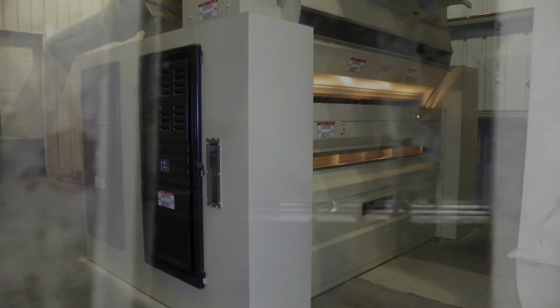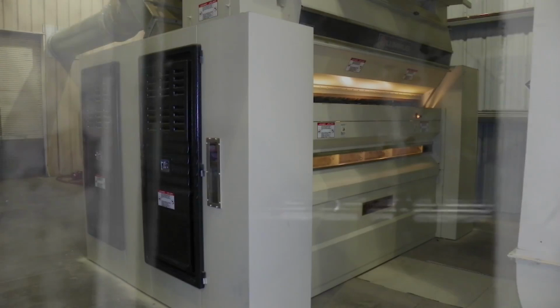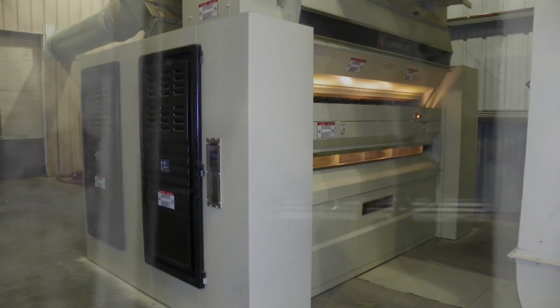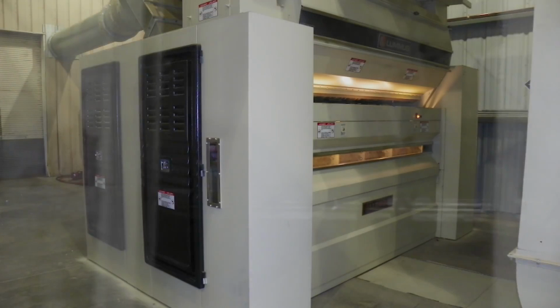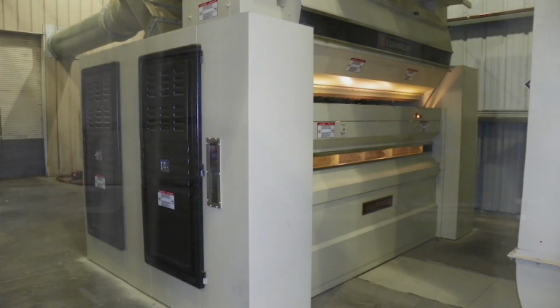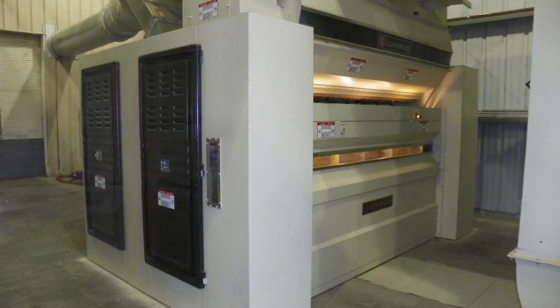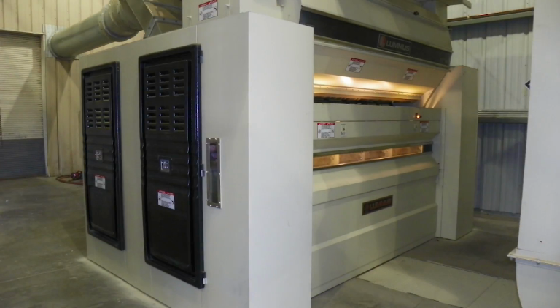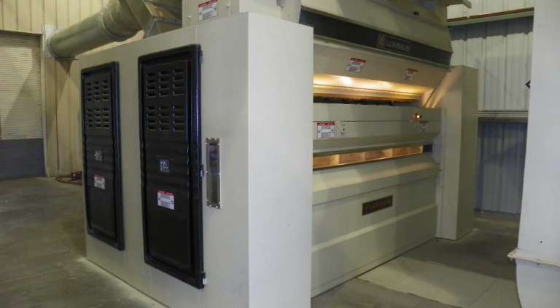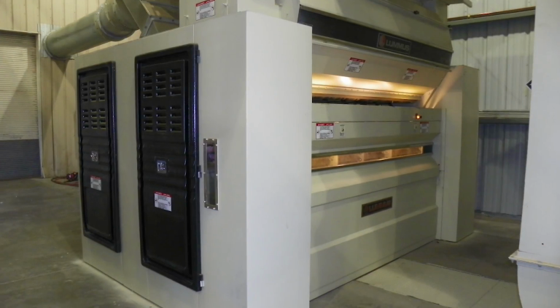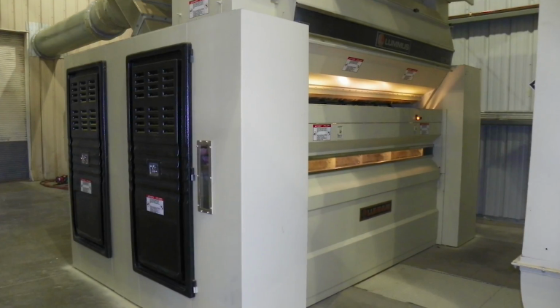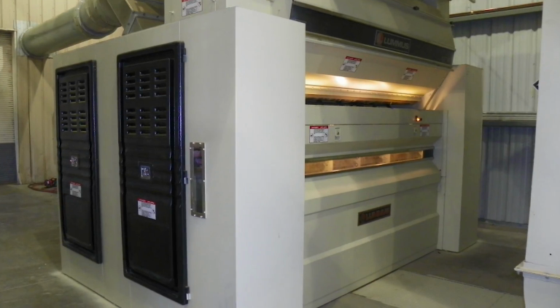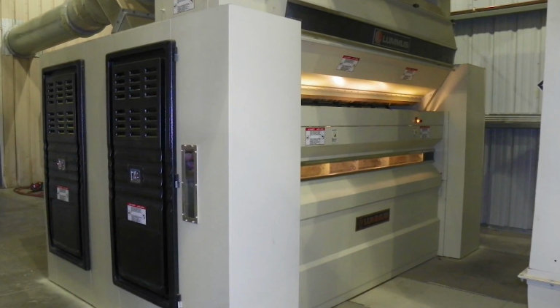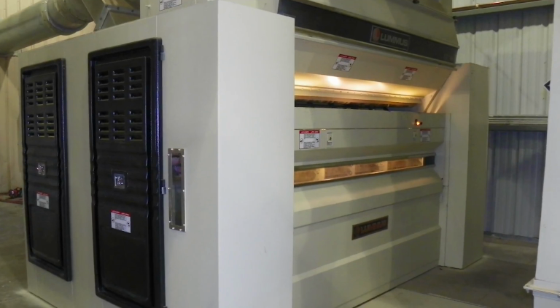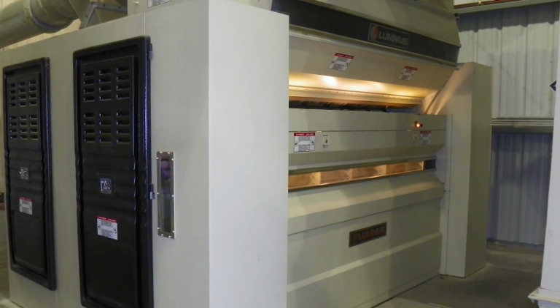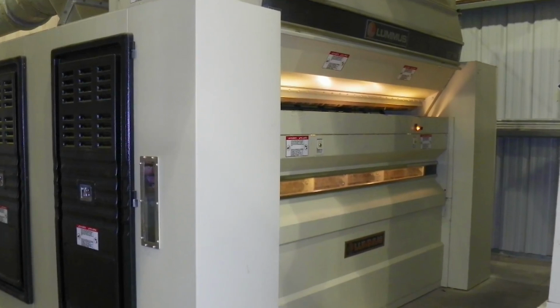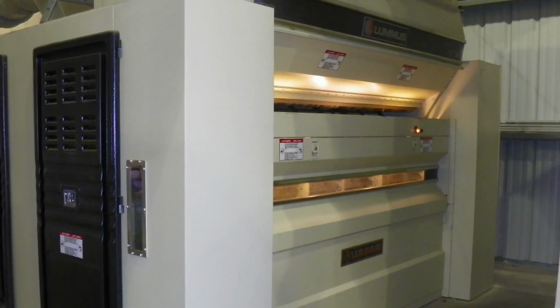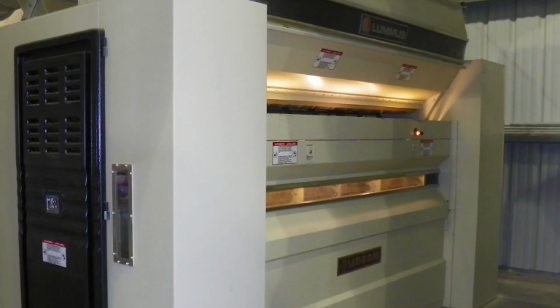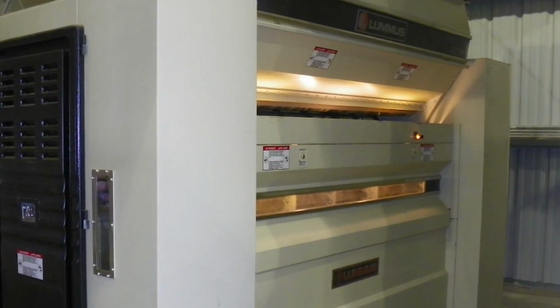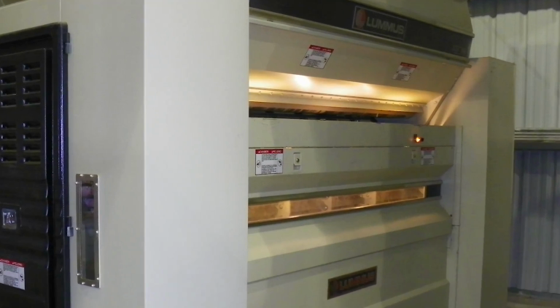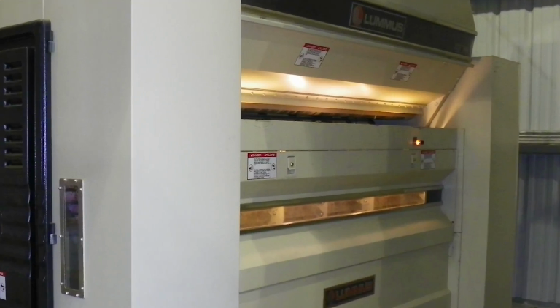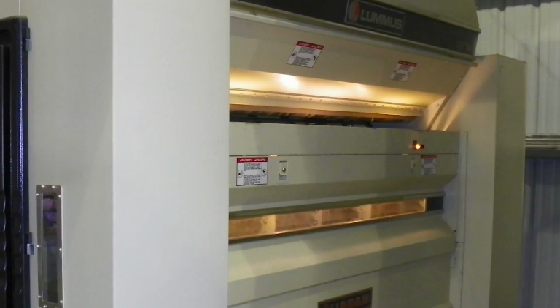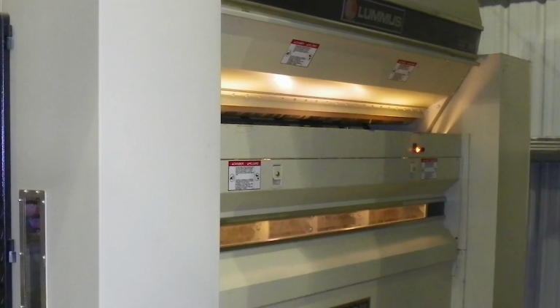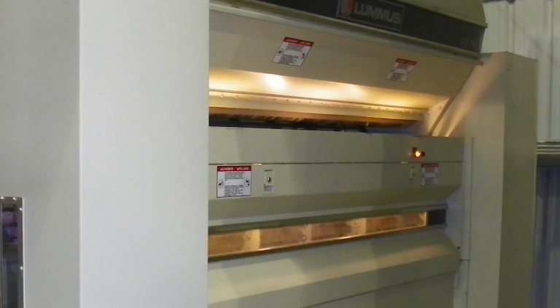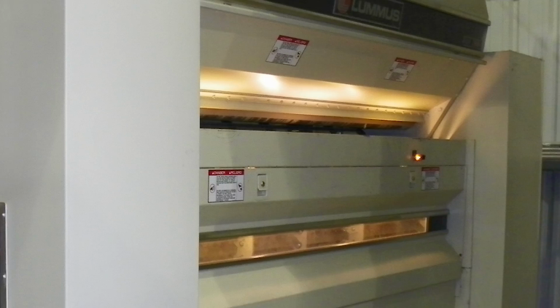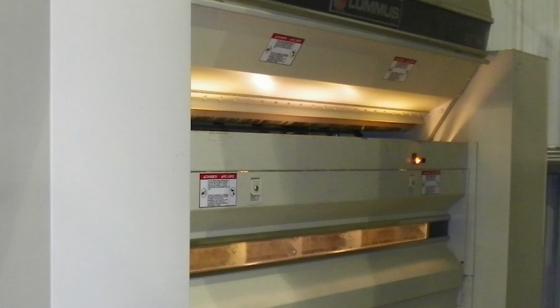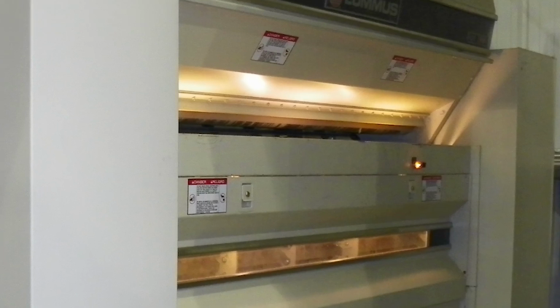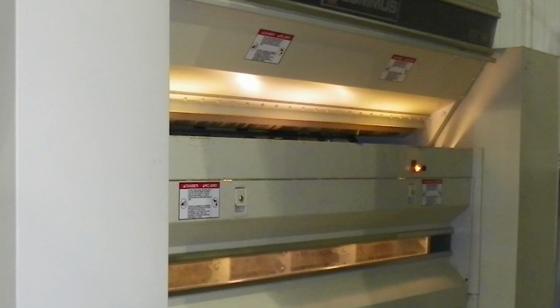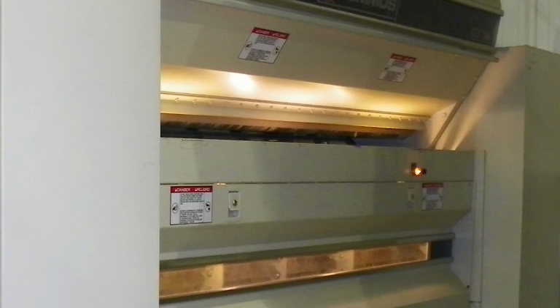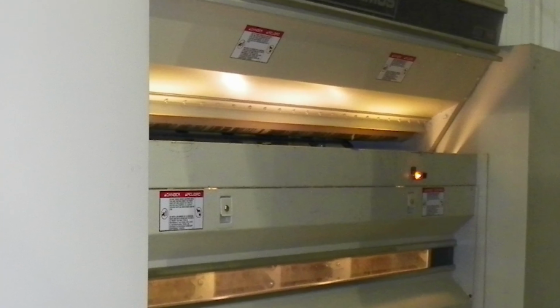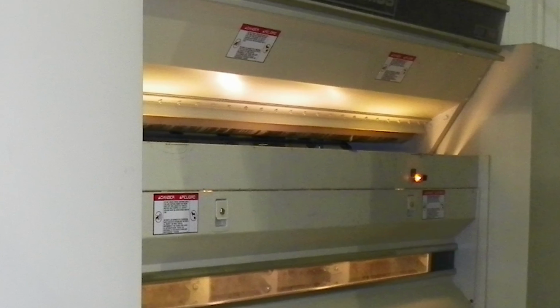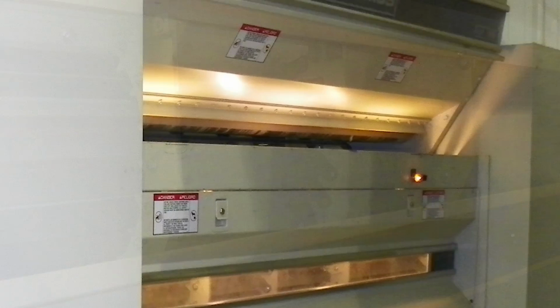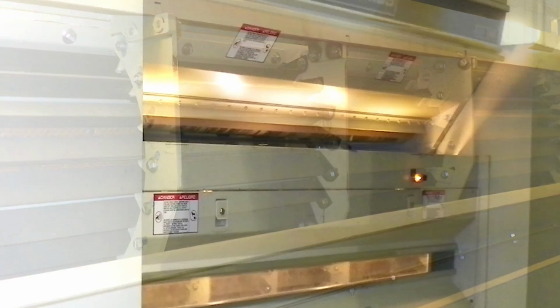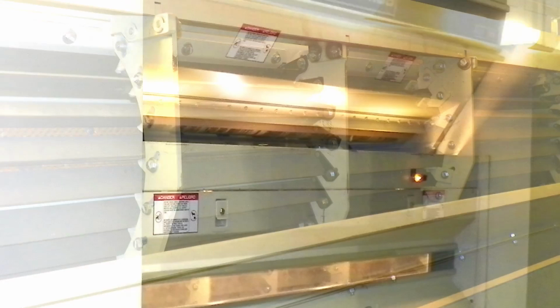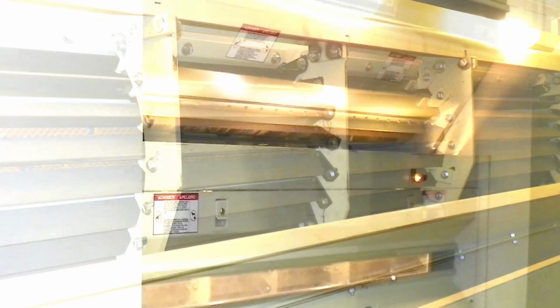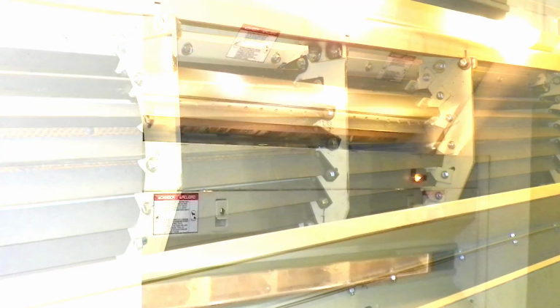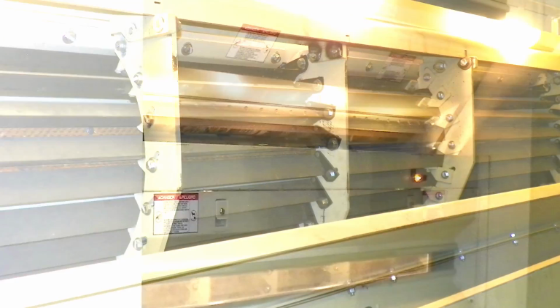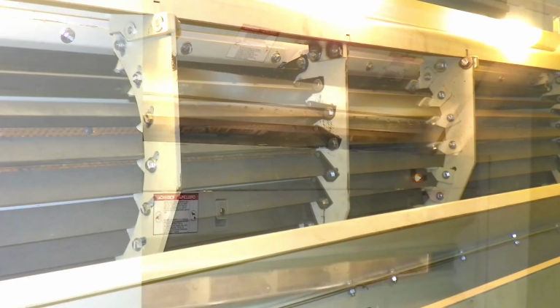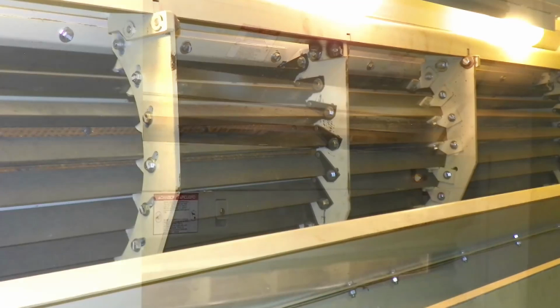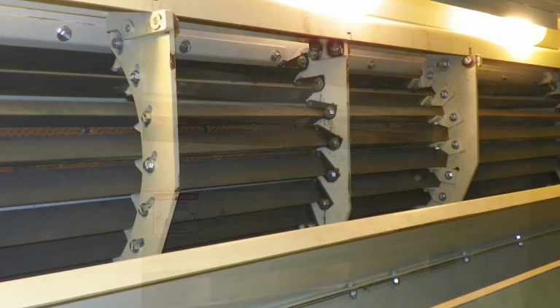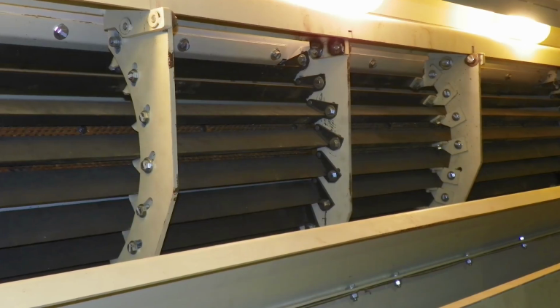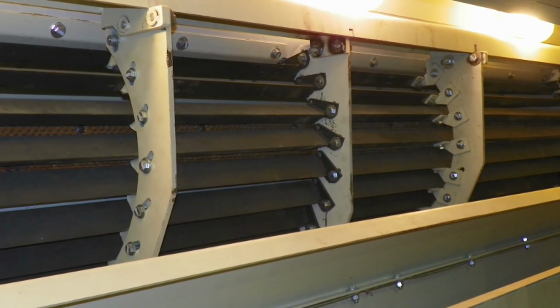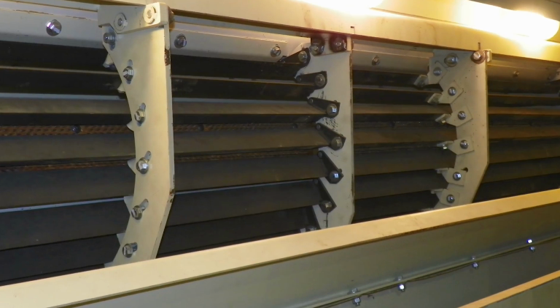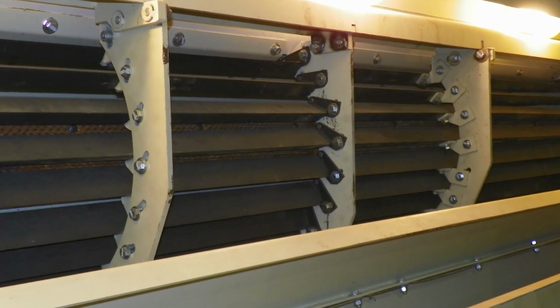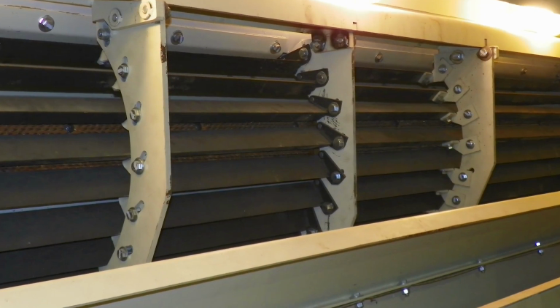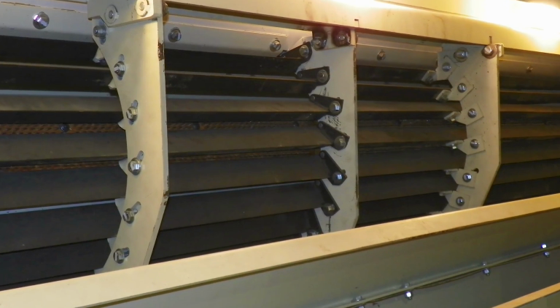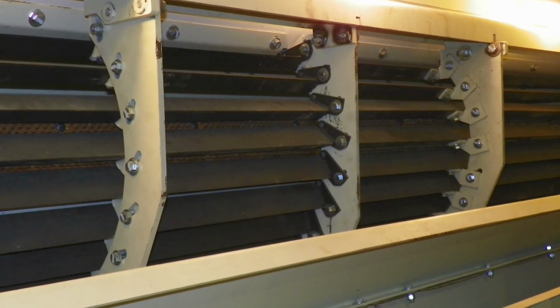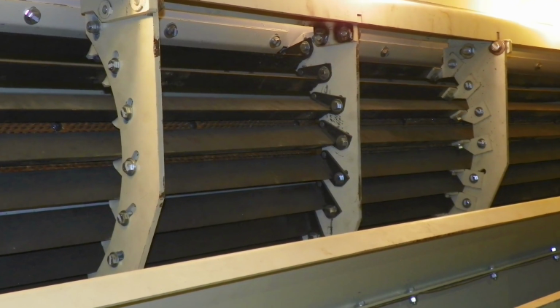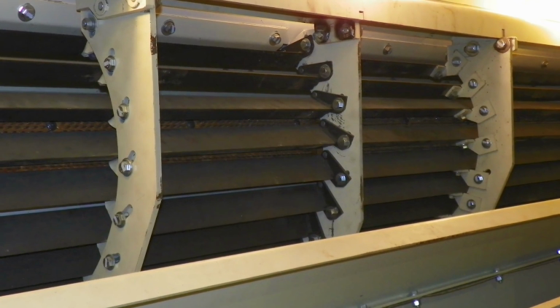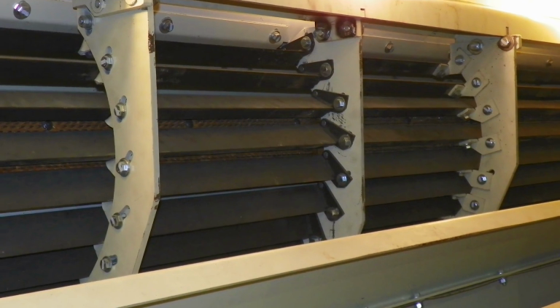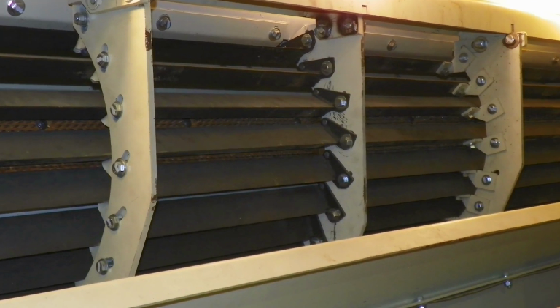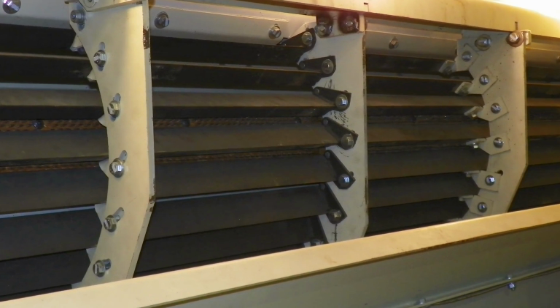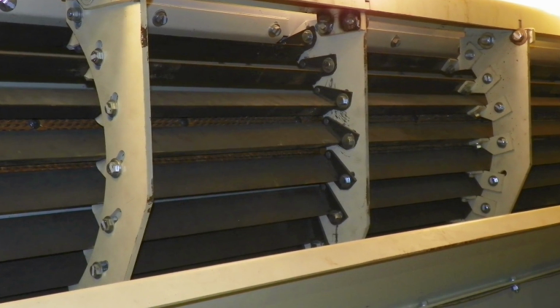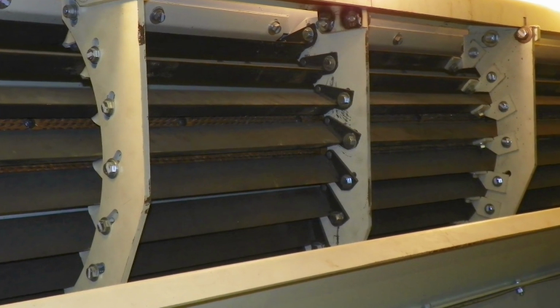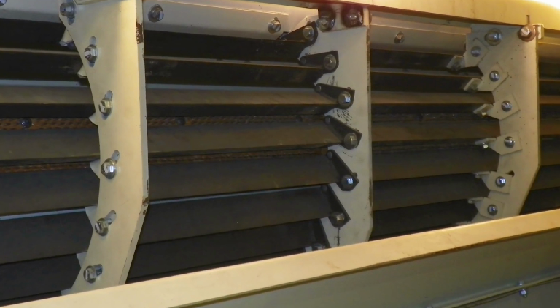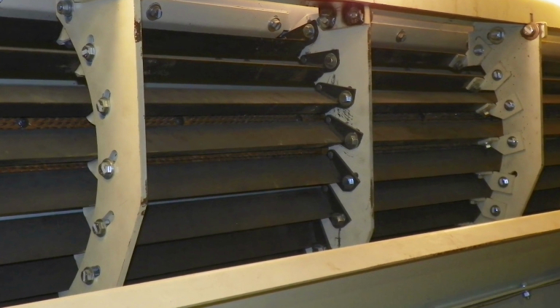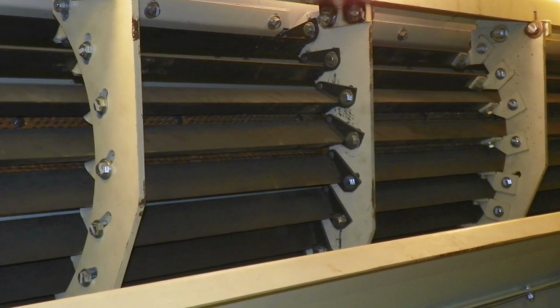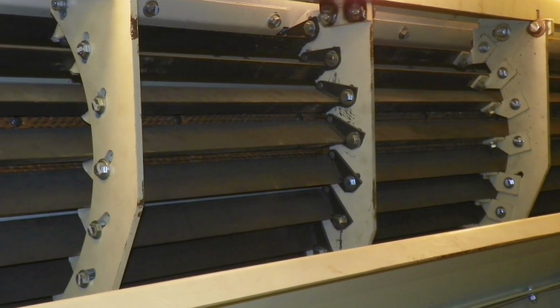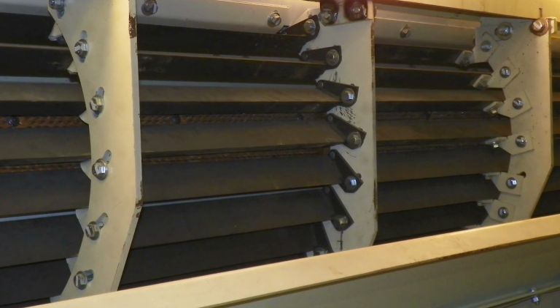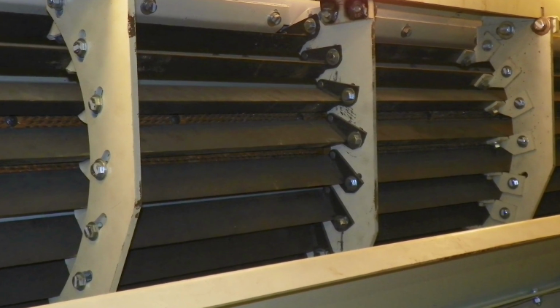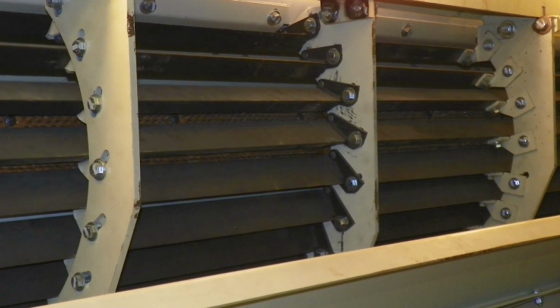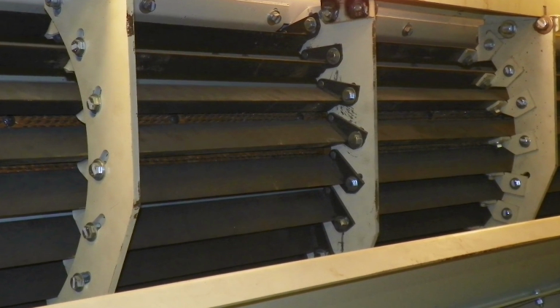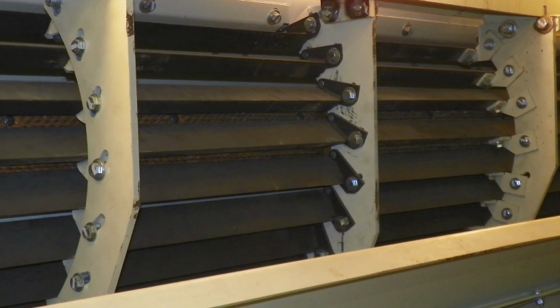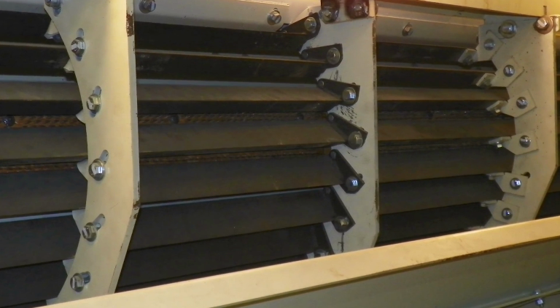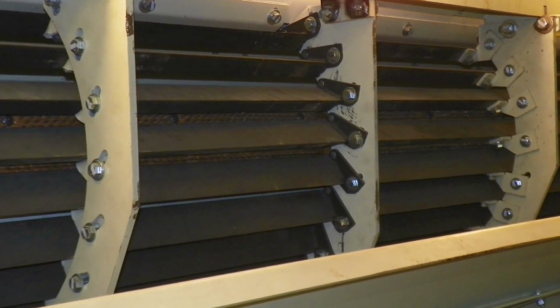Lint cleaning in roller gins is different from saw gins. They are much gentler, doing very little to no degradation in fiber quality.